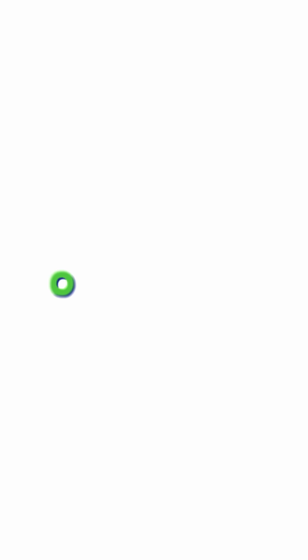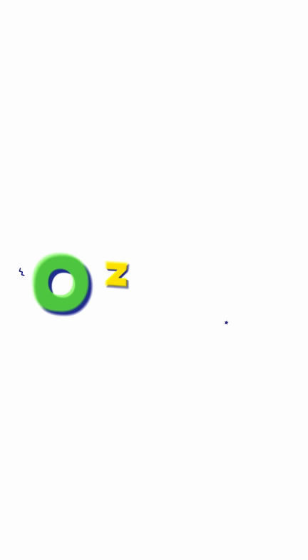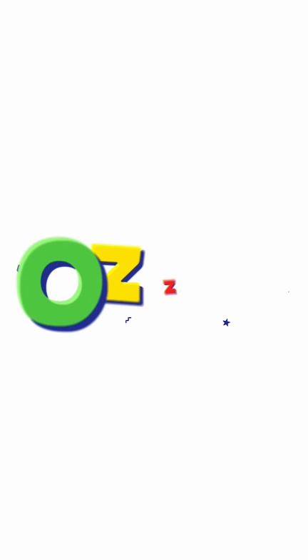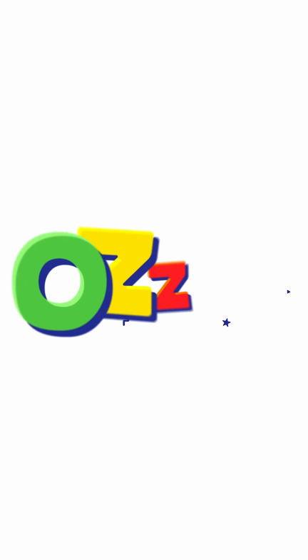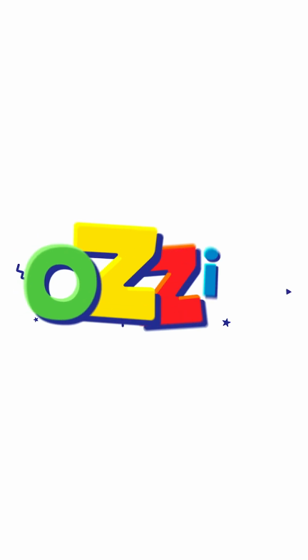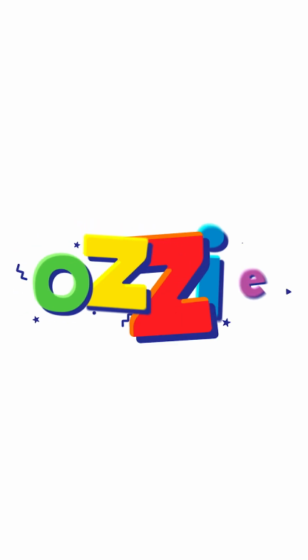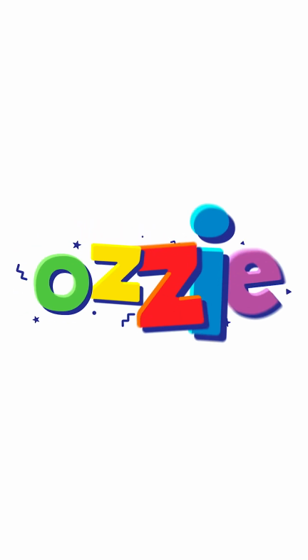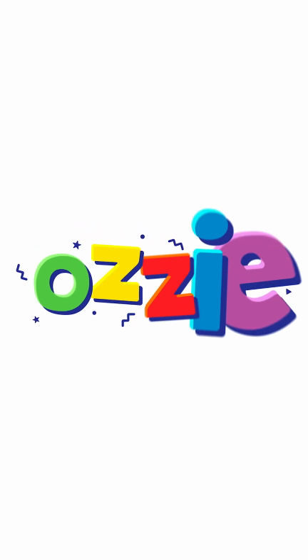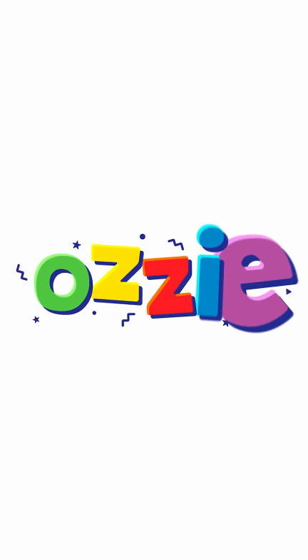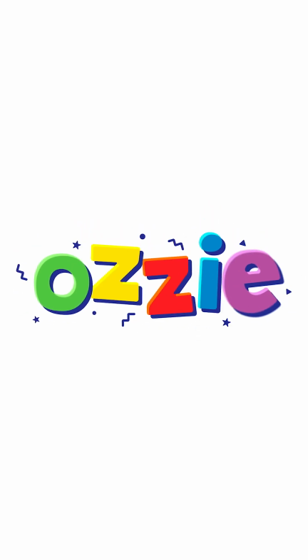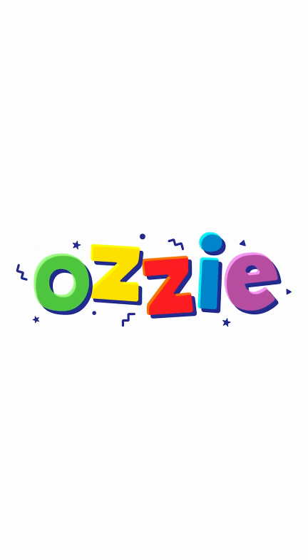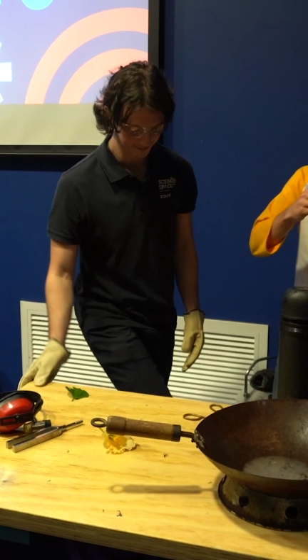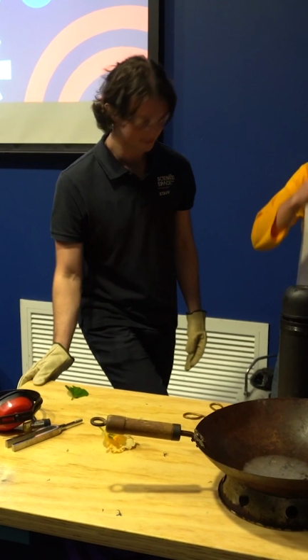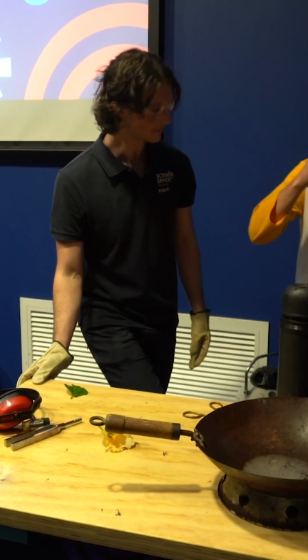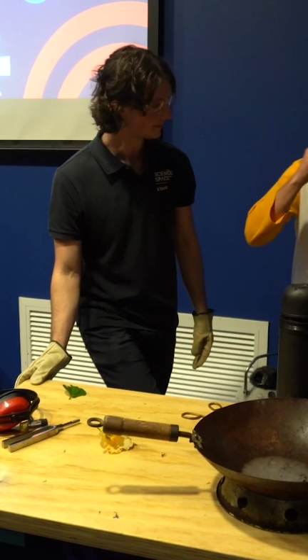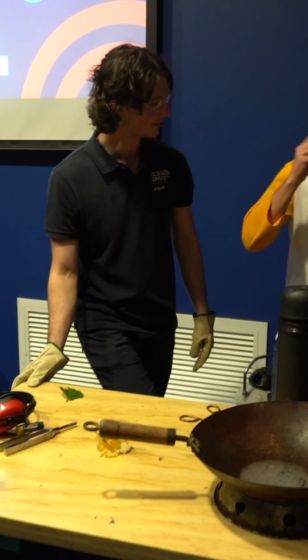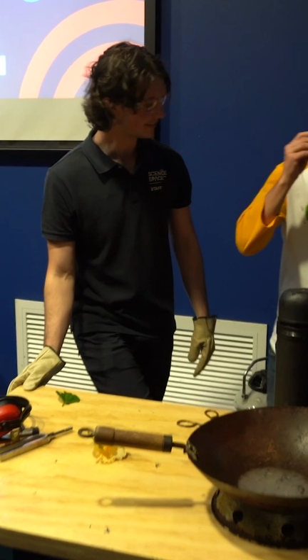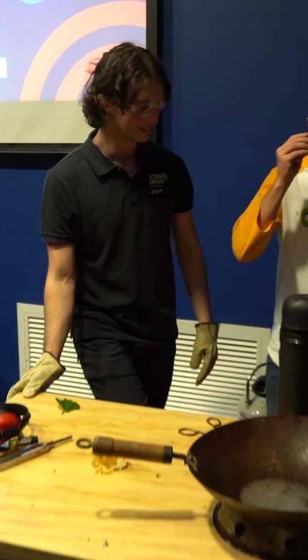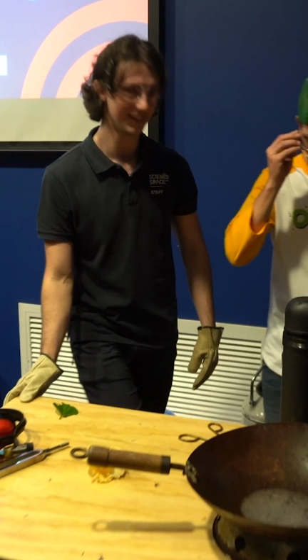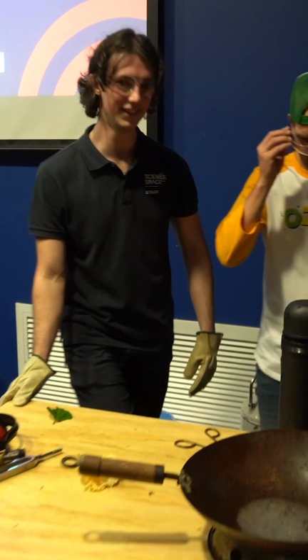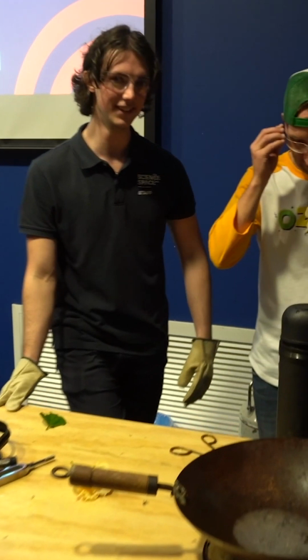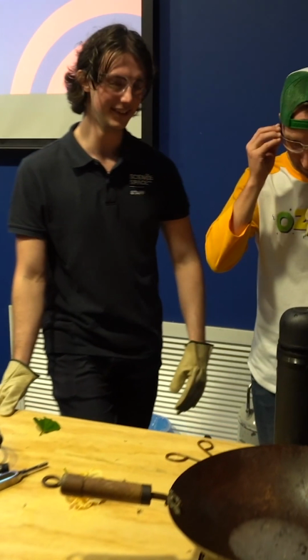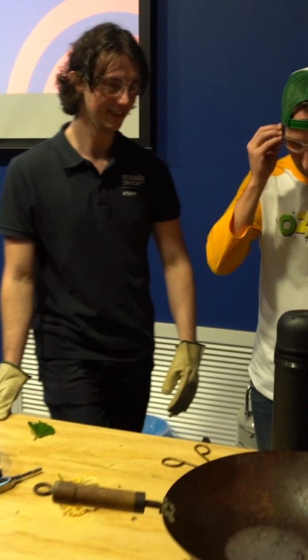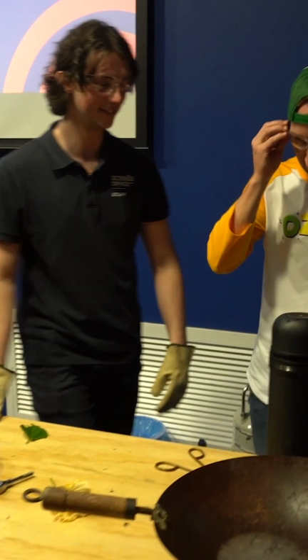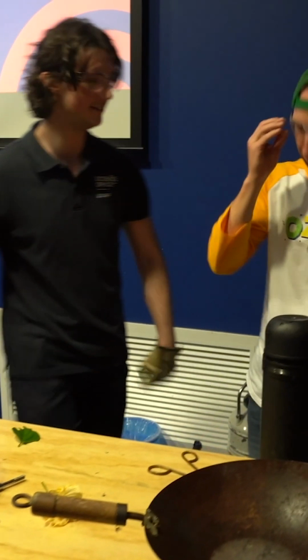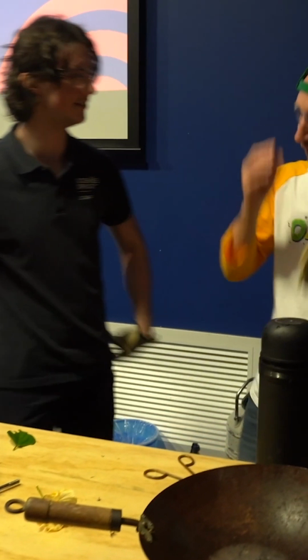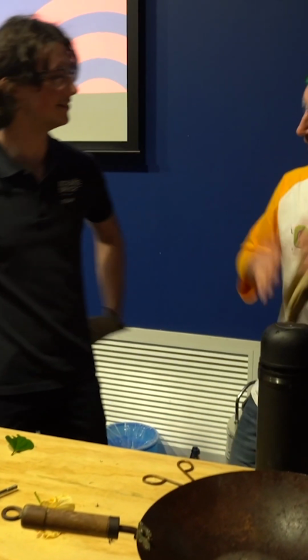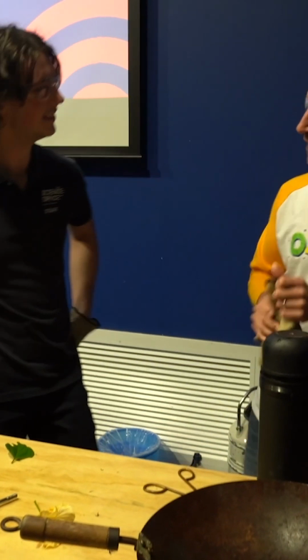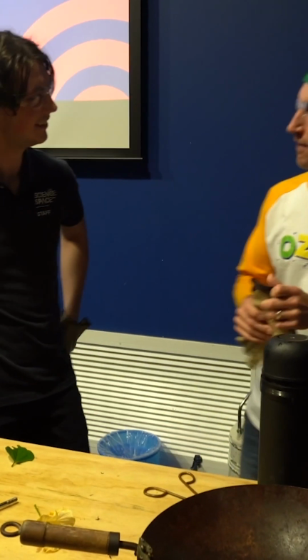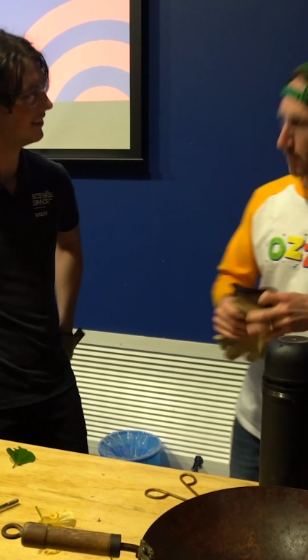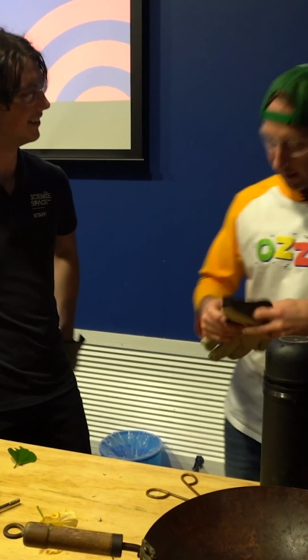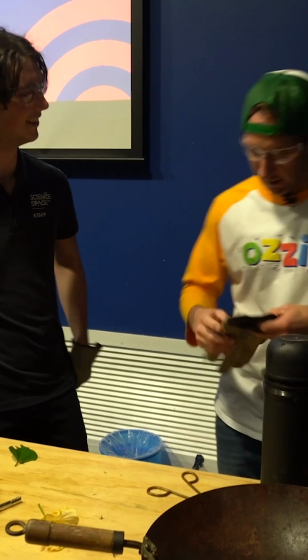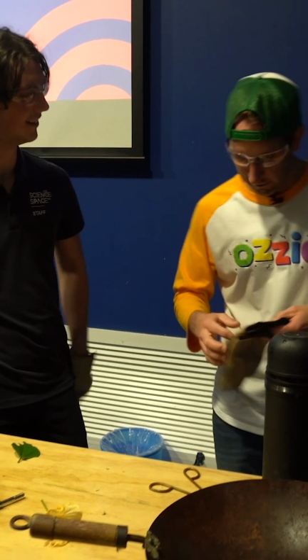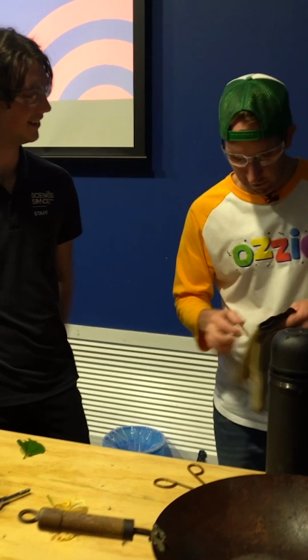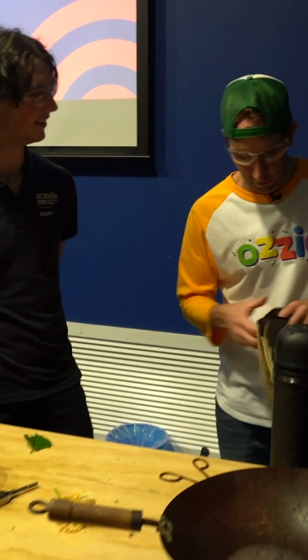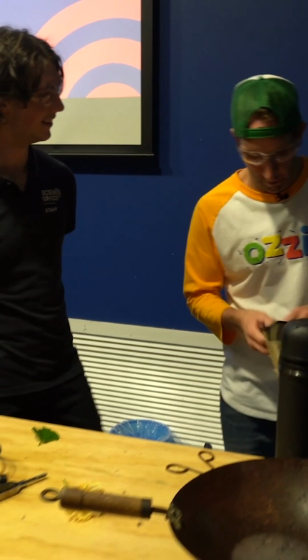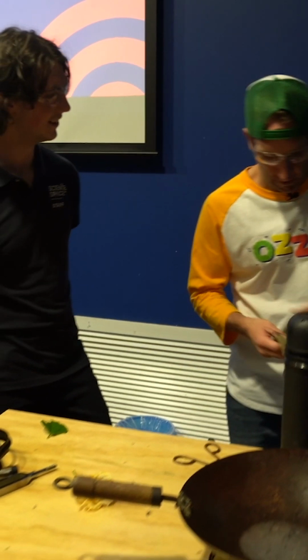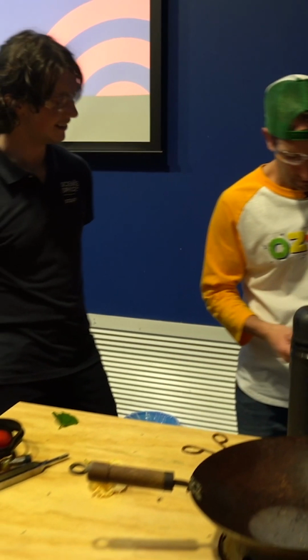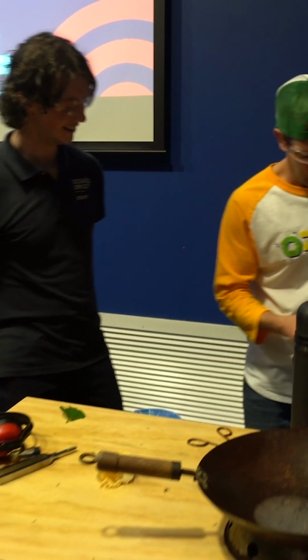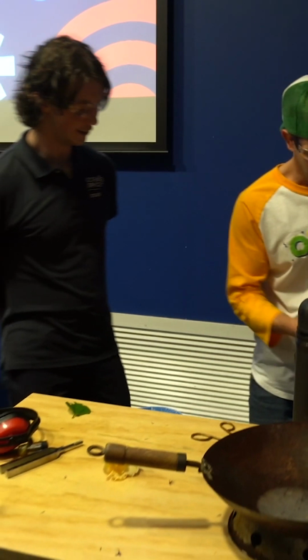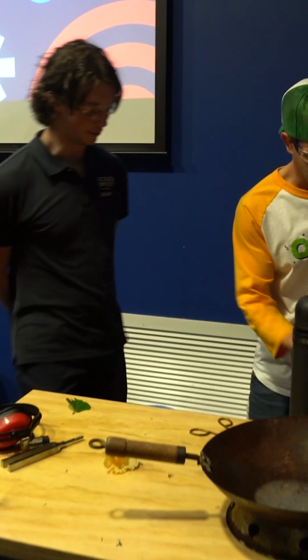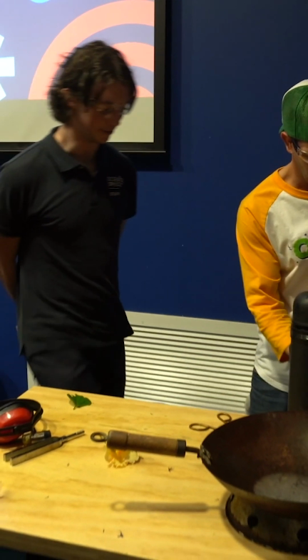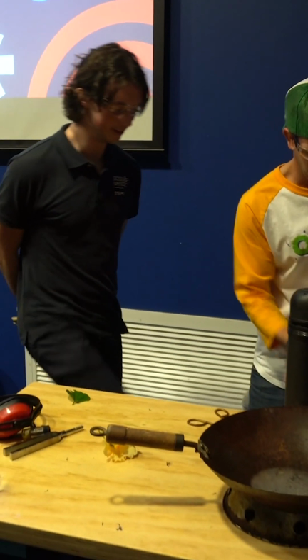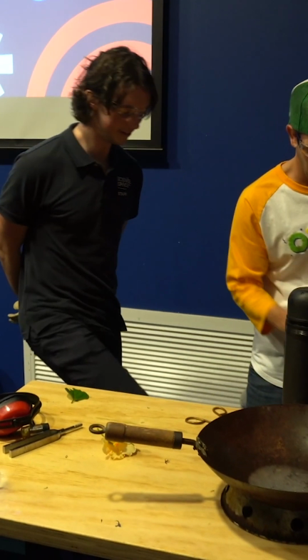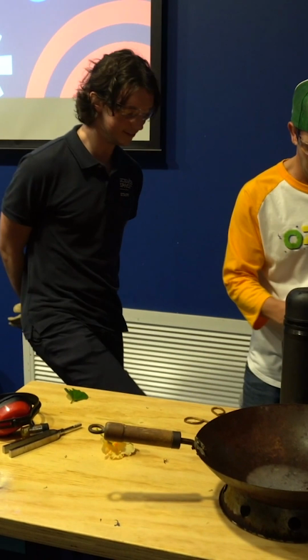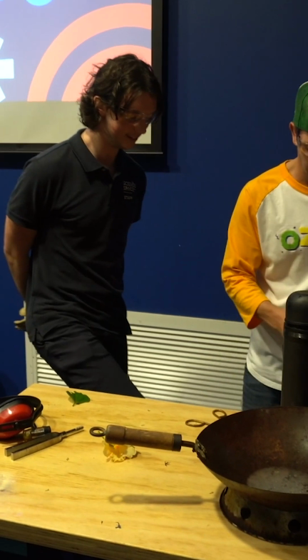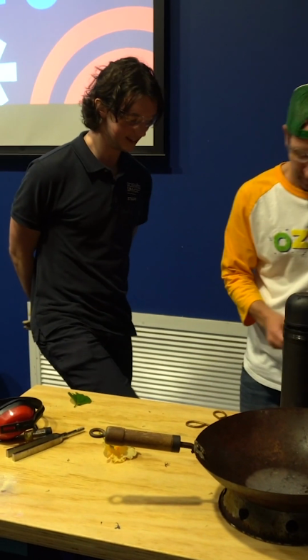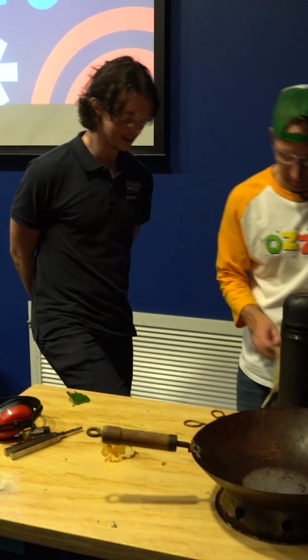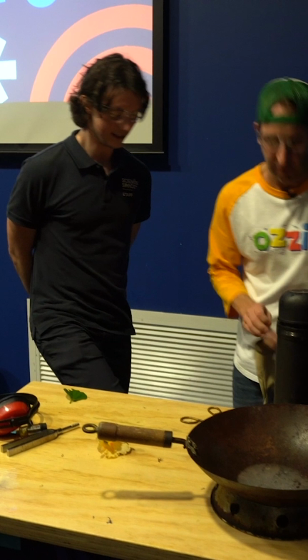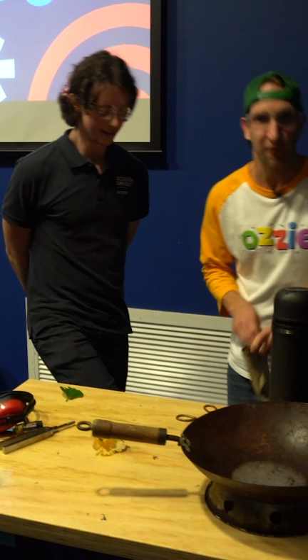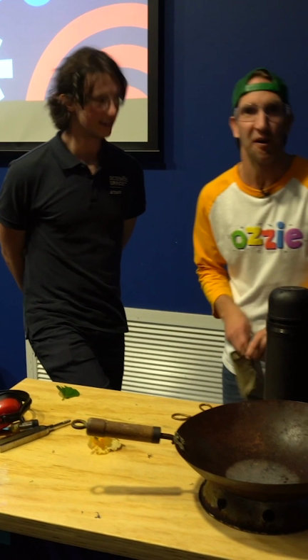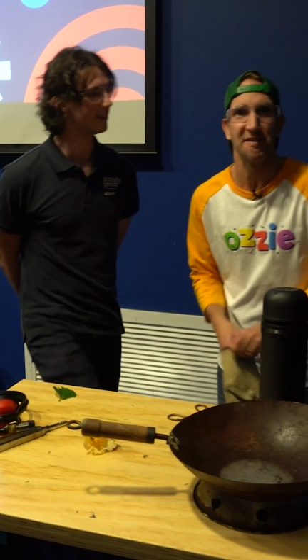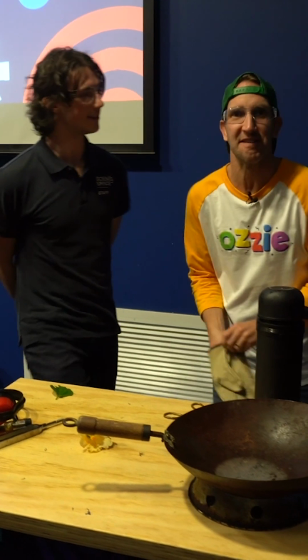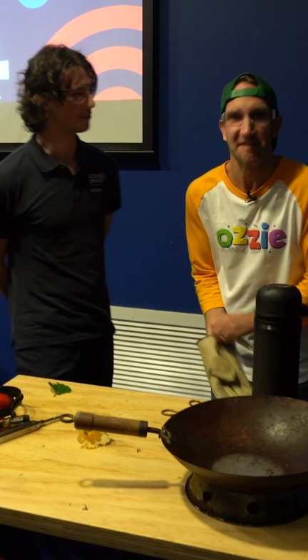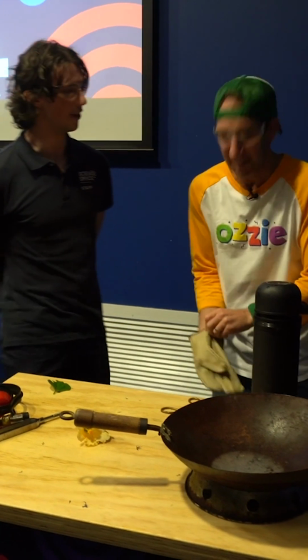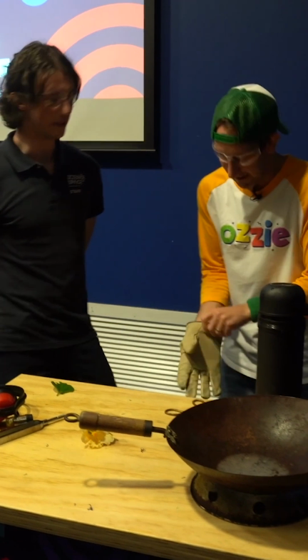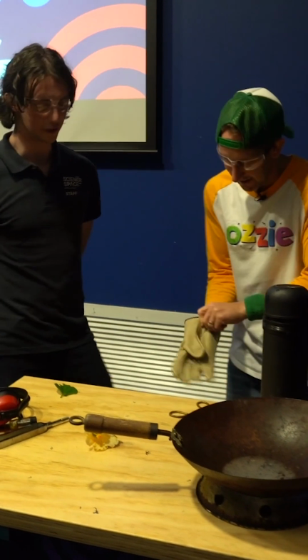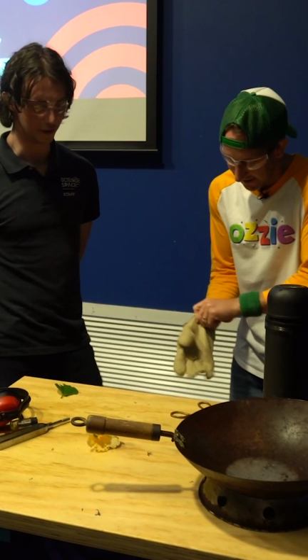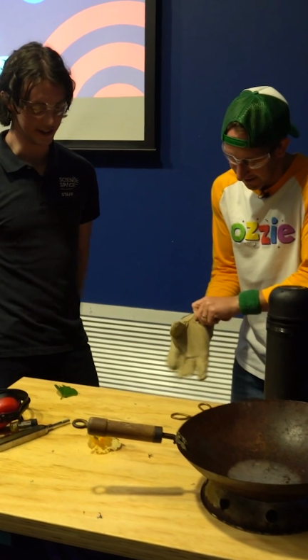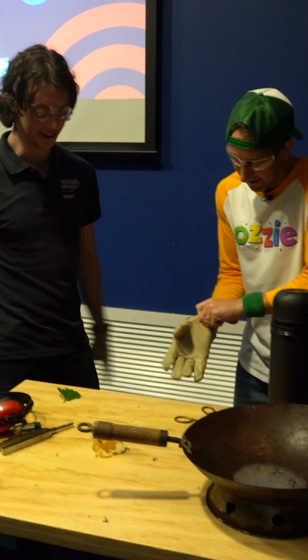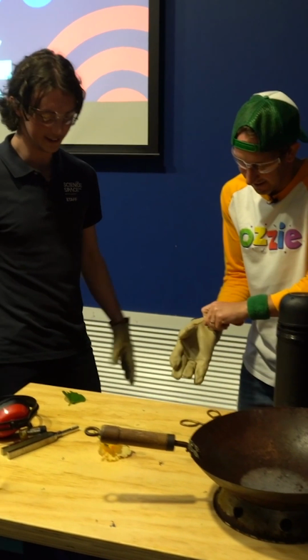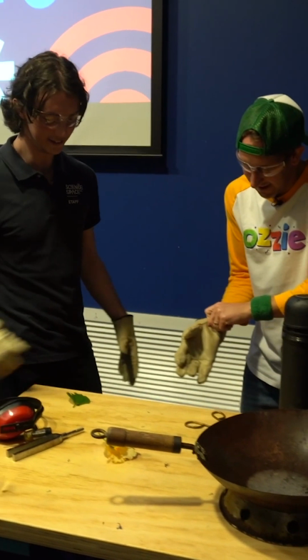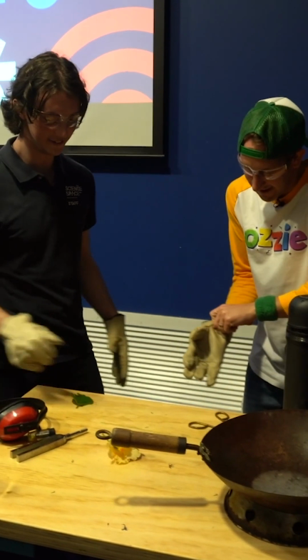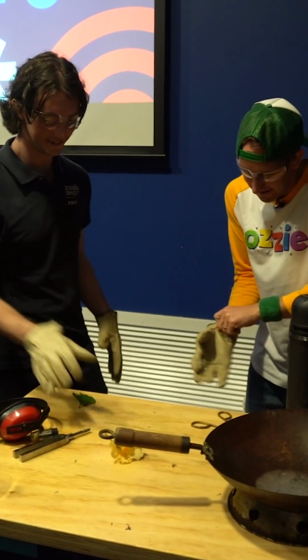I'm becoming a scientist. The longer I stand next to you Robbie, the closer I am to becoming a scientist. It's rubbing off on you.